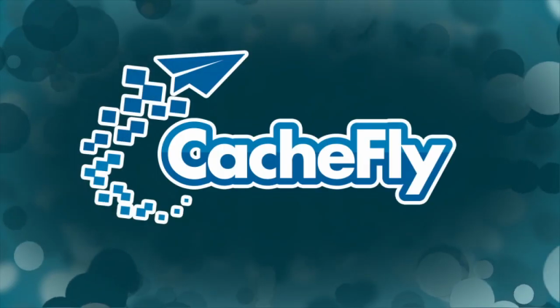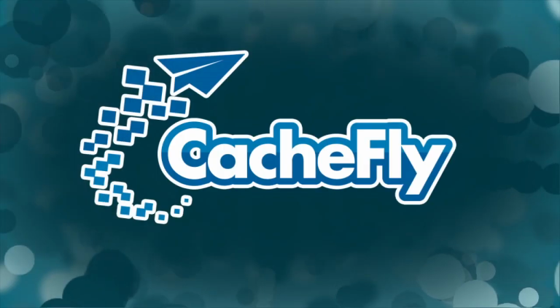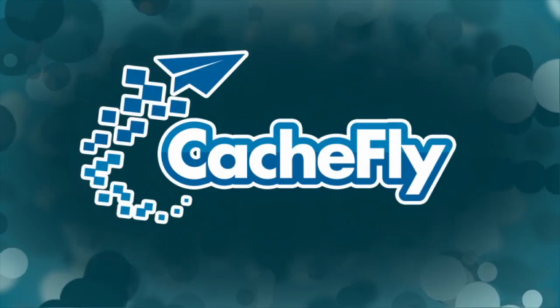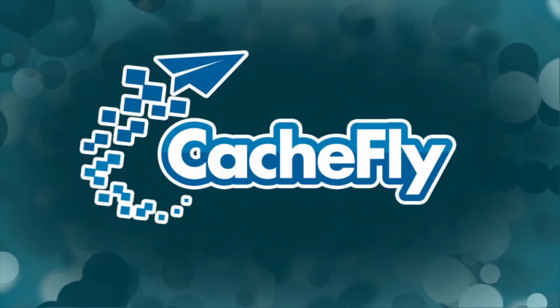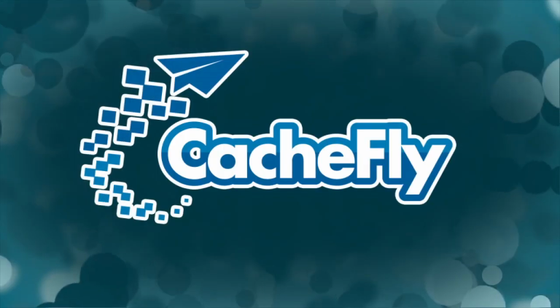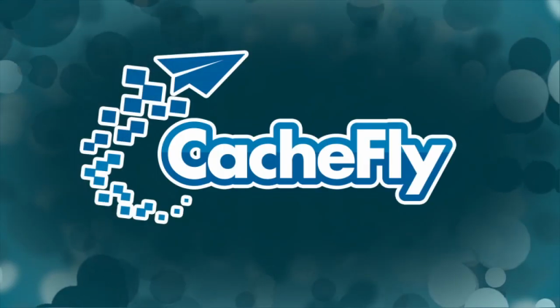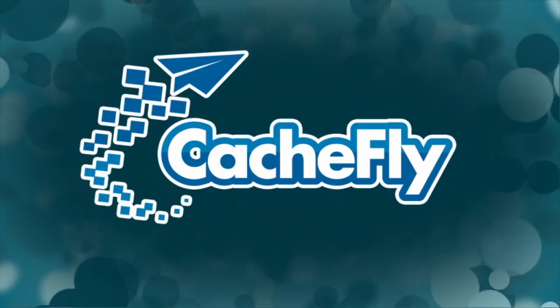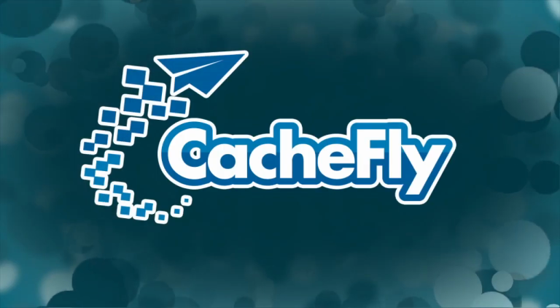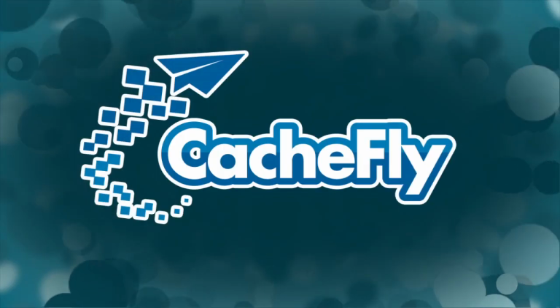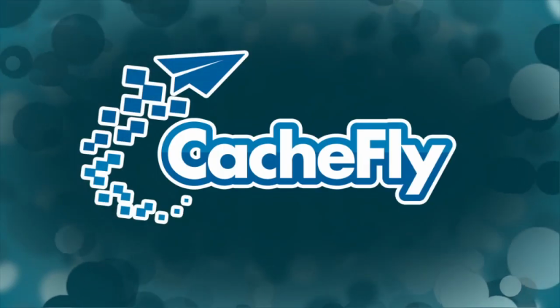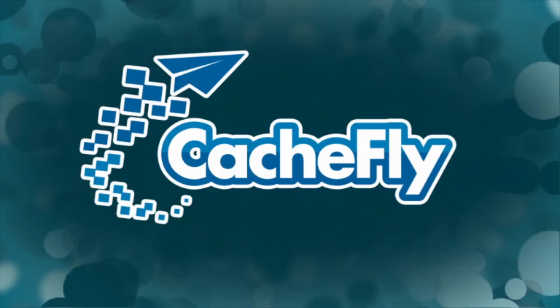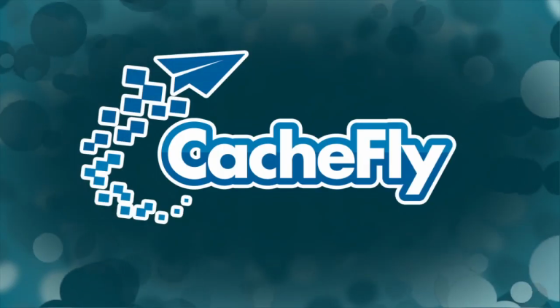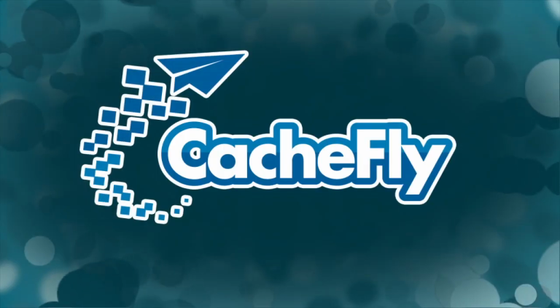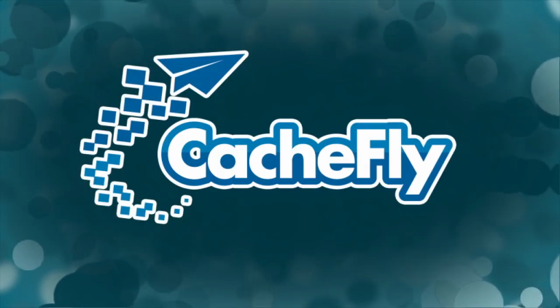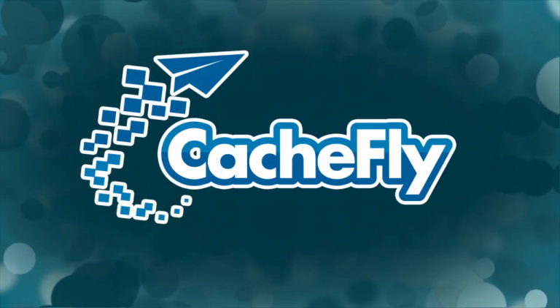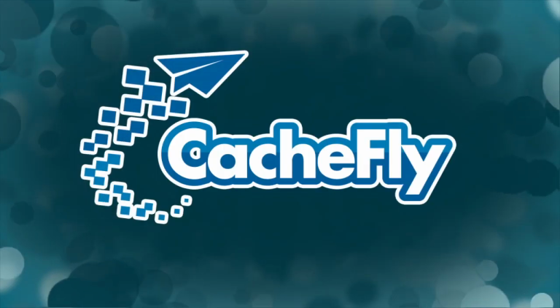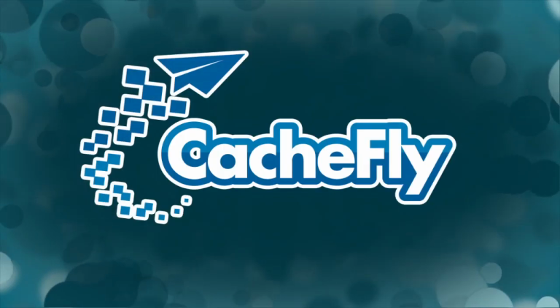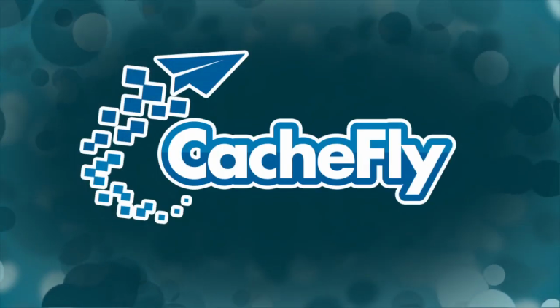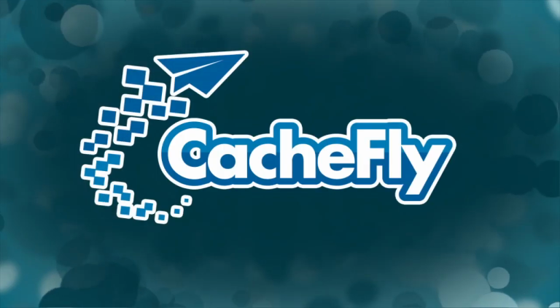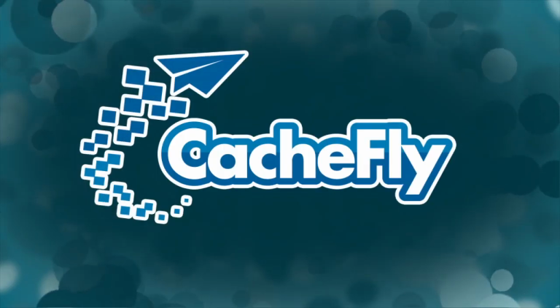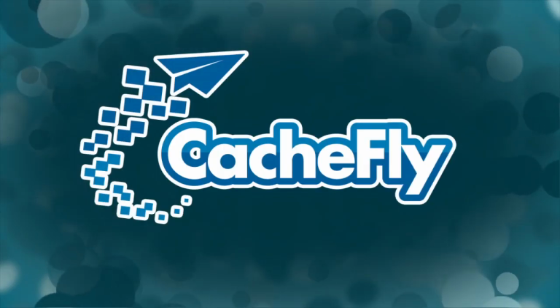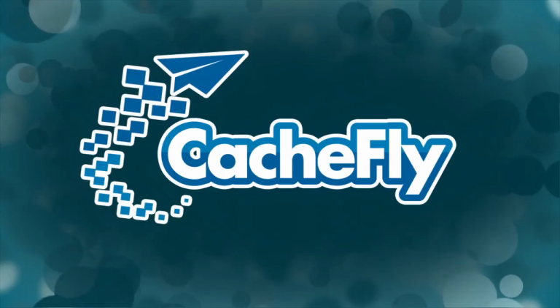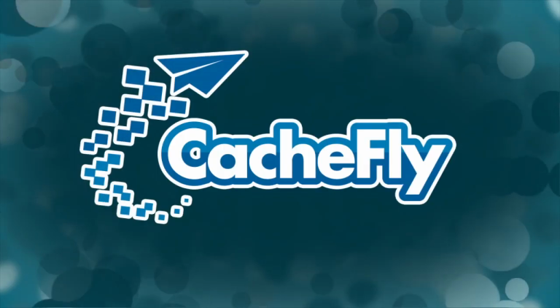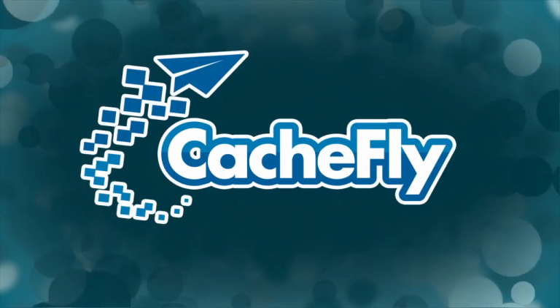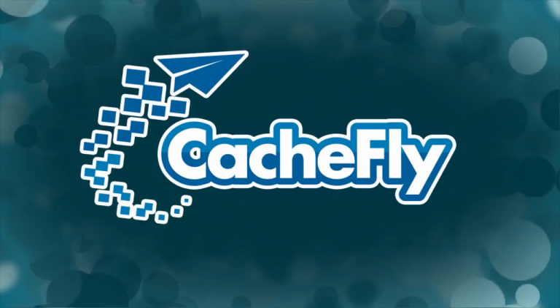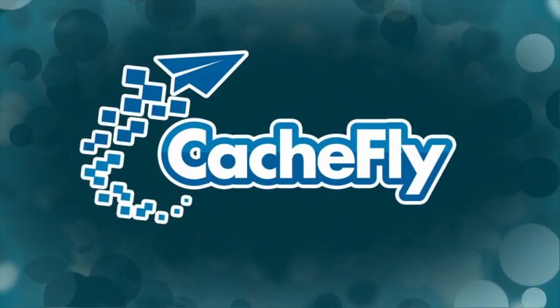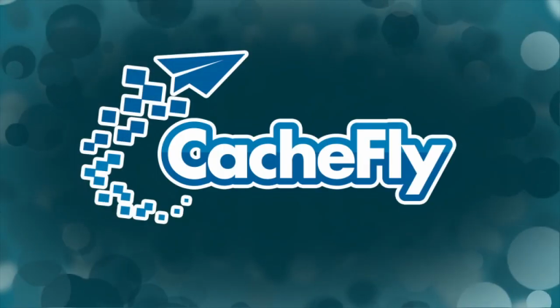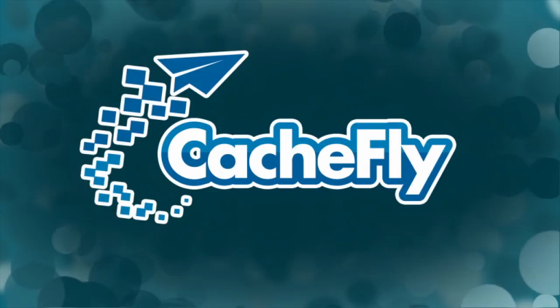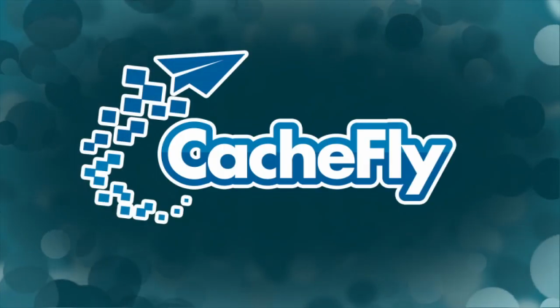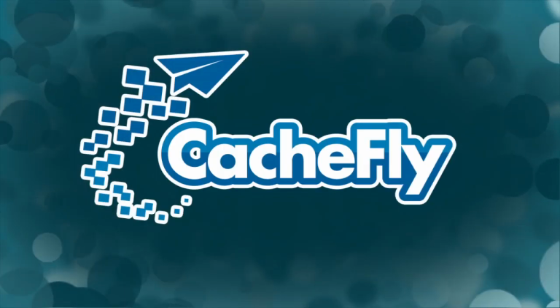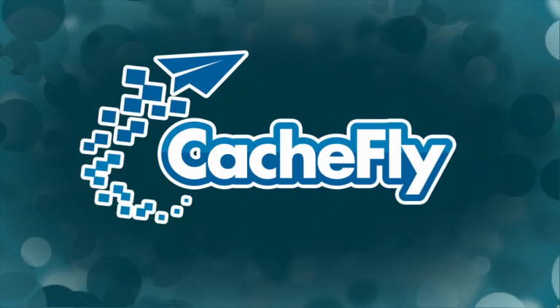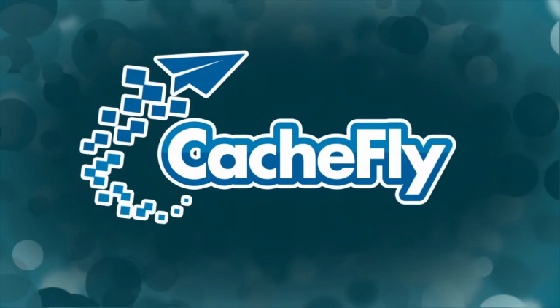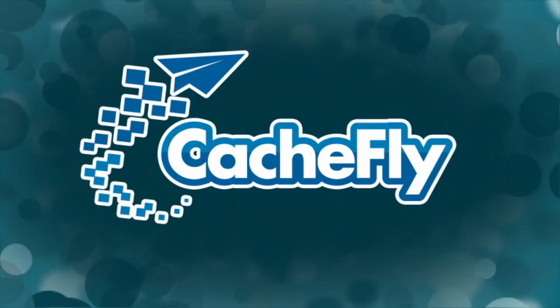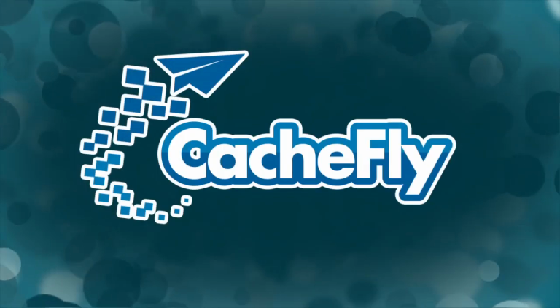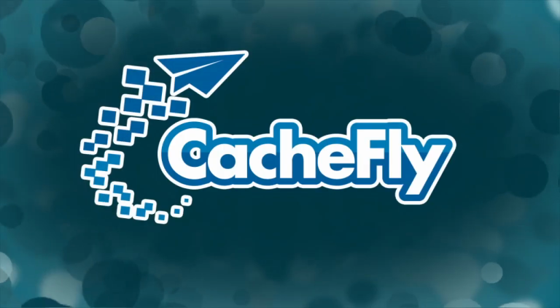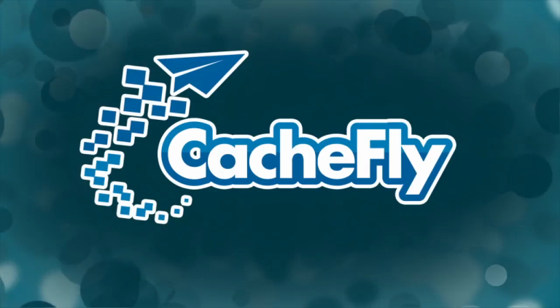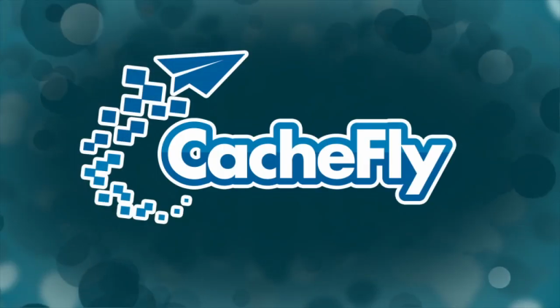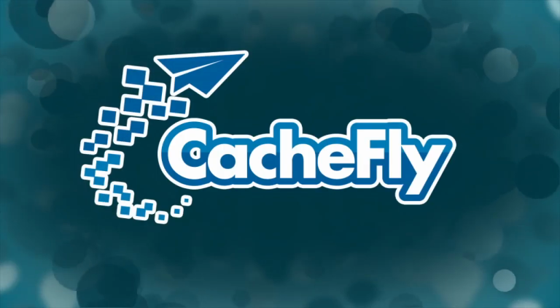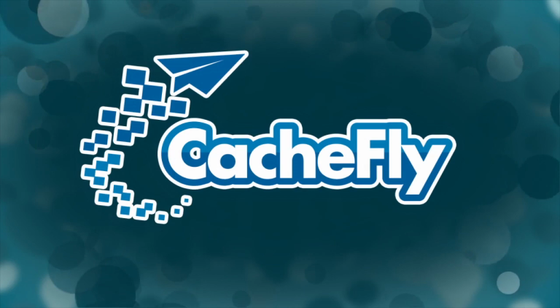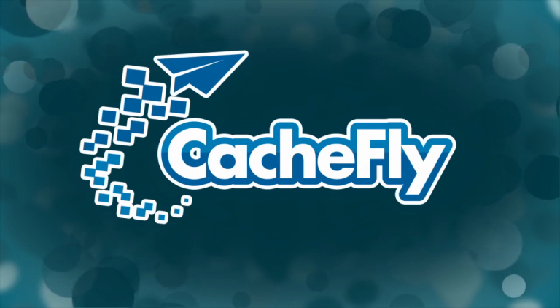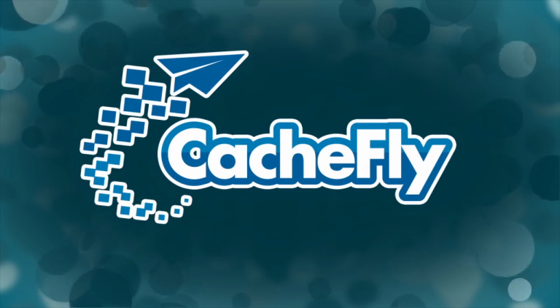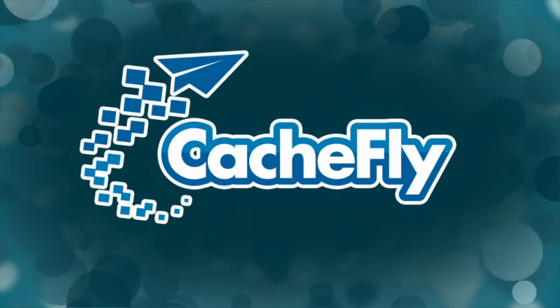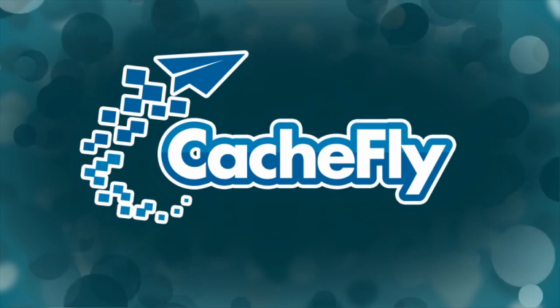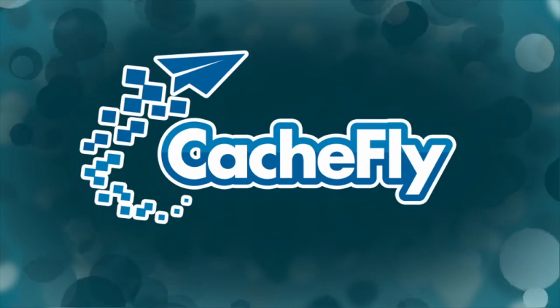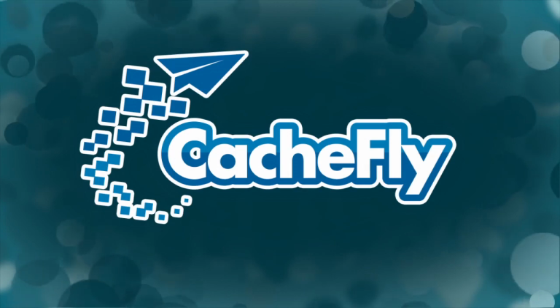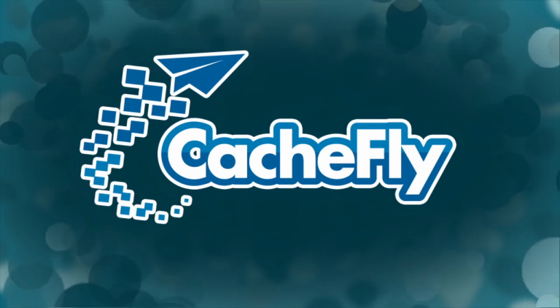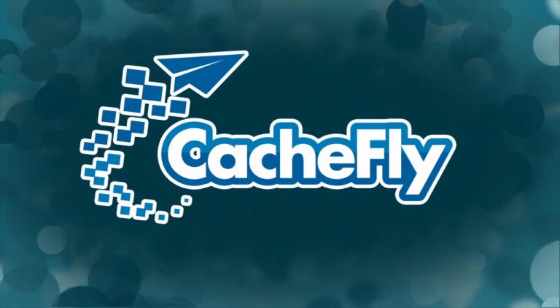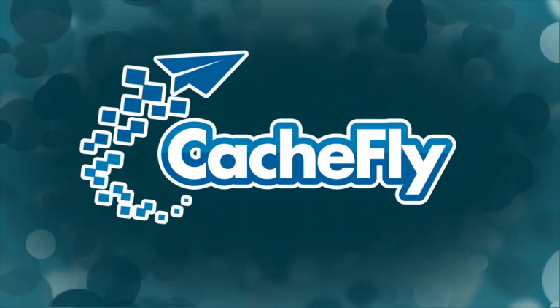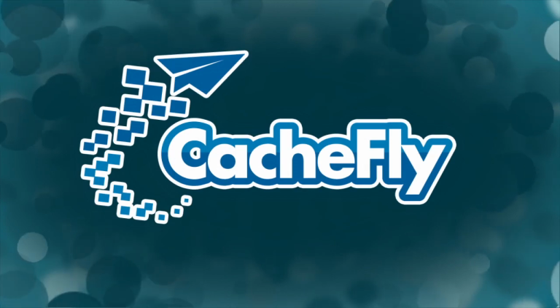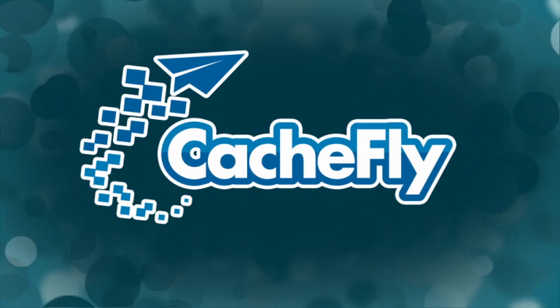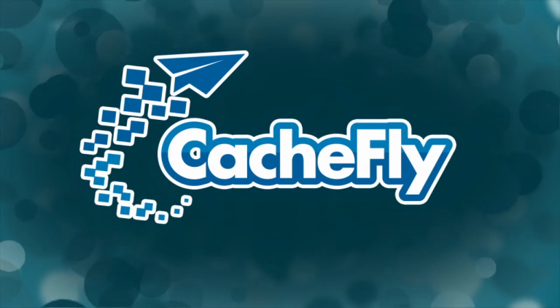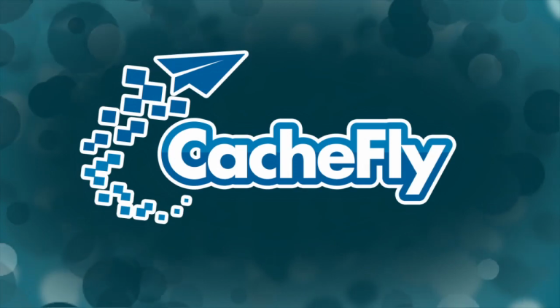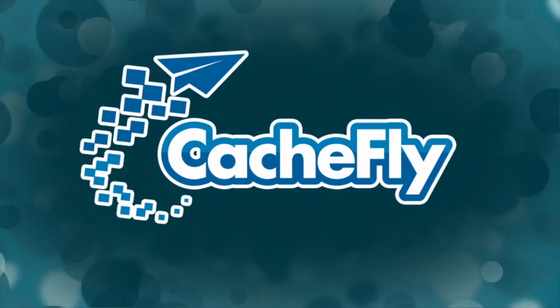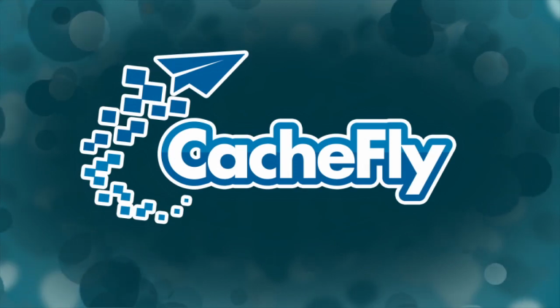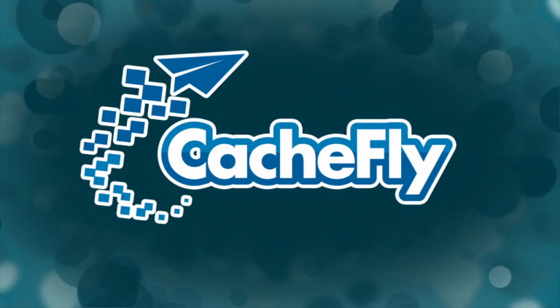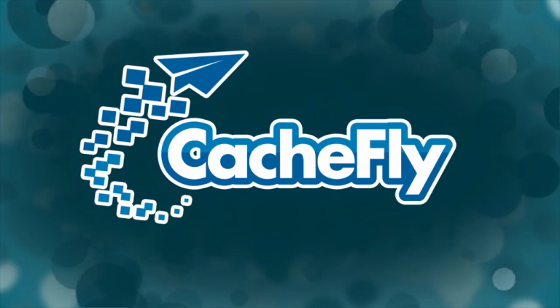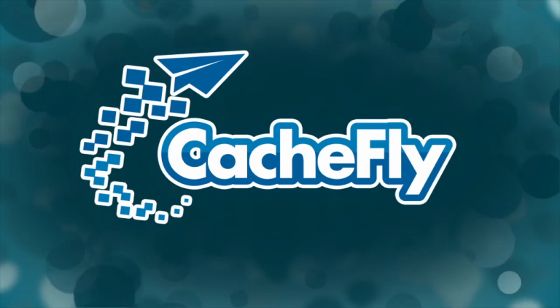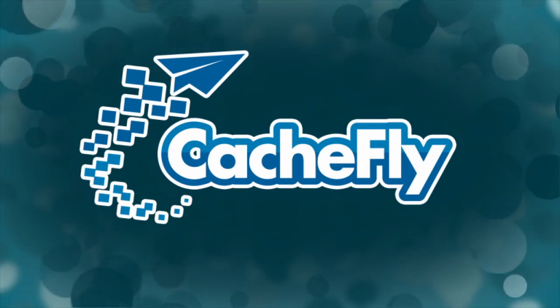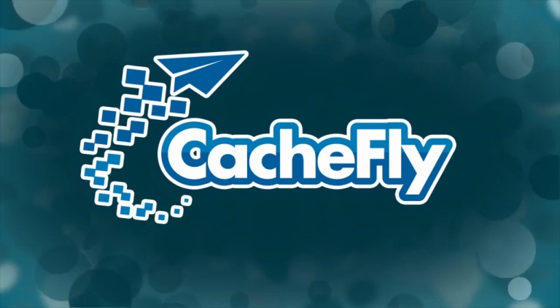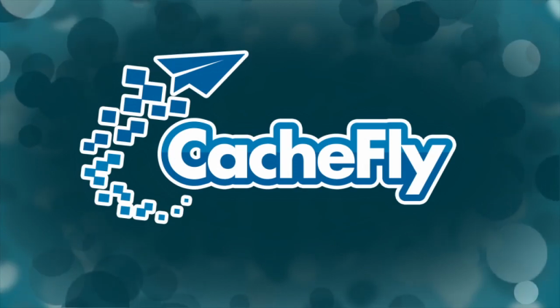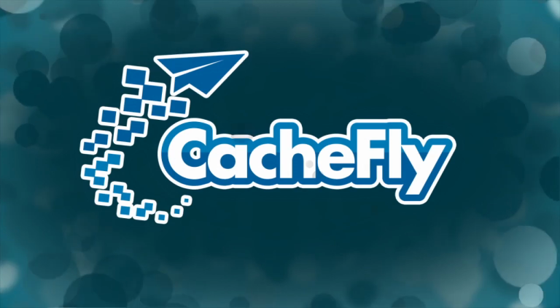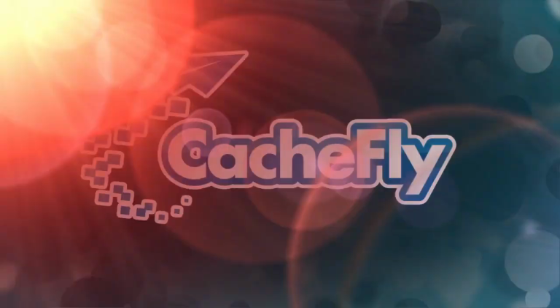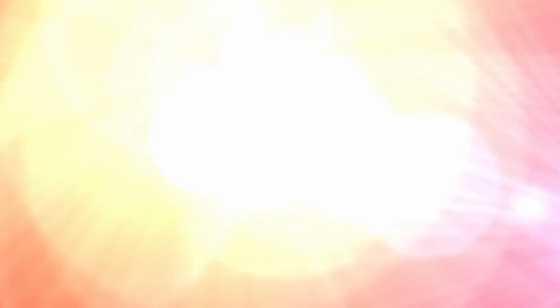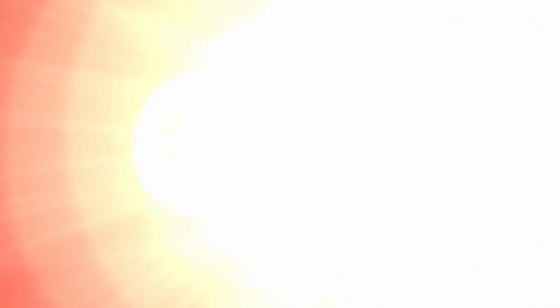Bandwidth for Before You Buy is brought to you by Cashfly at cachfly.com.